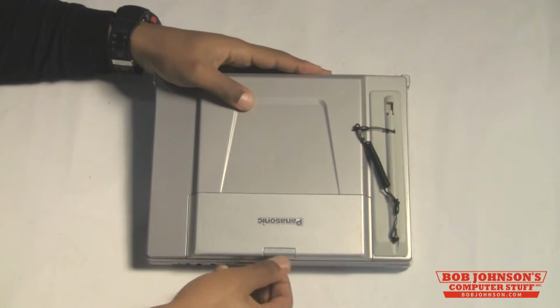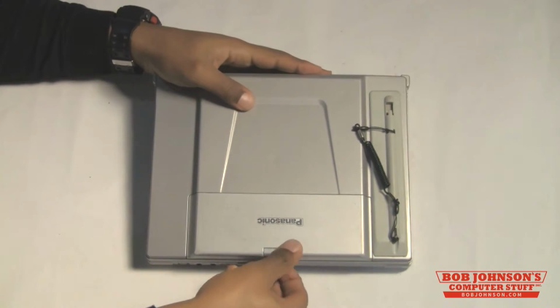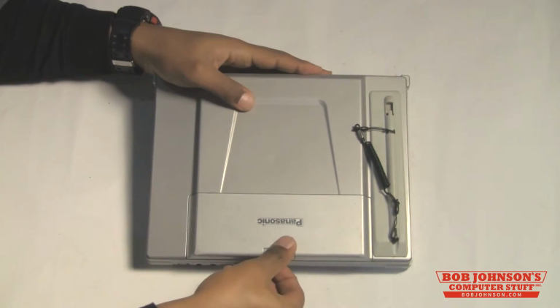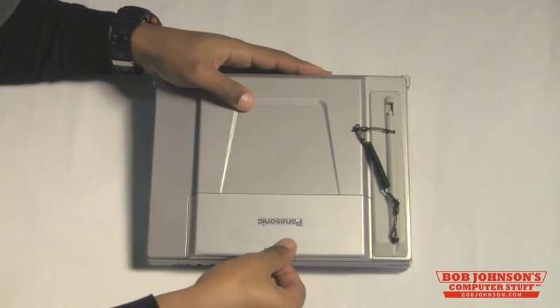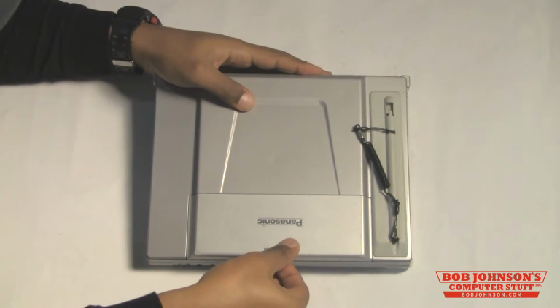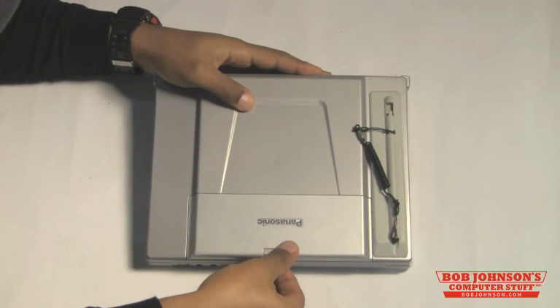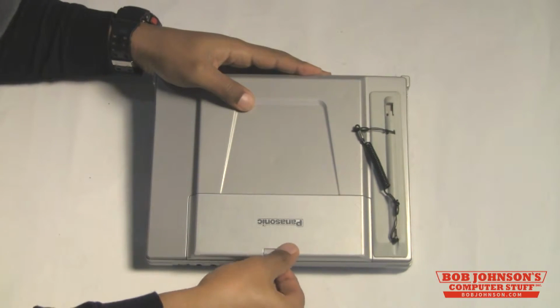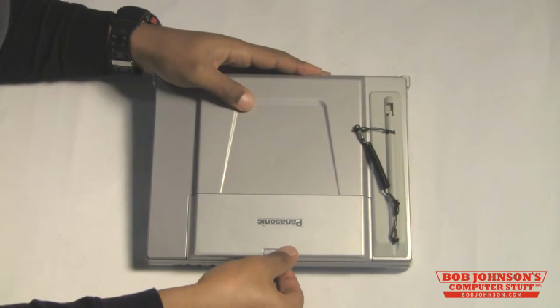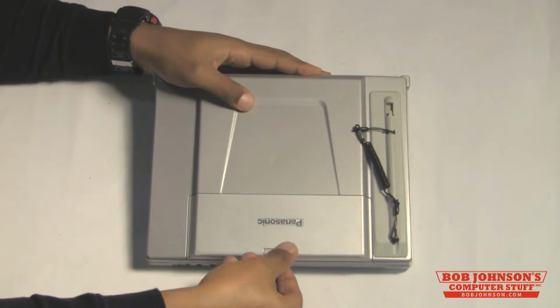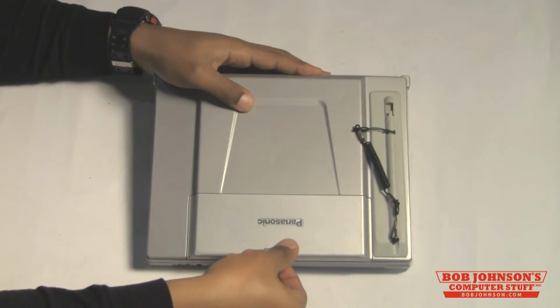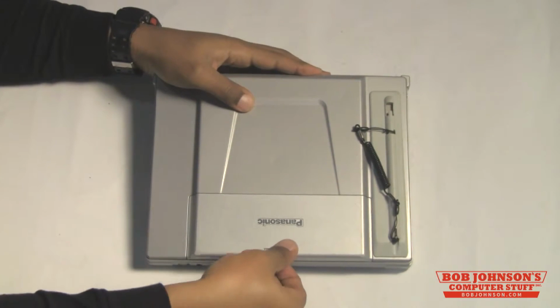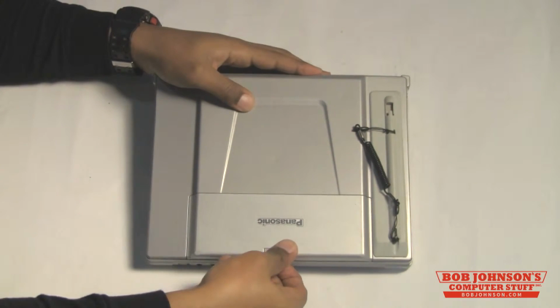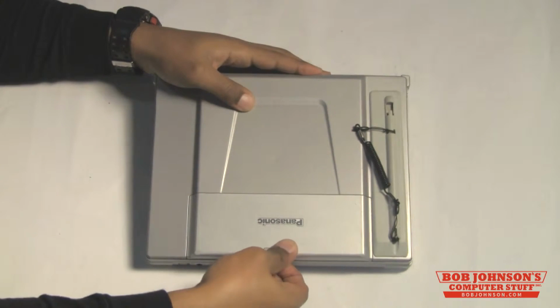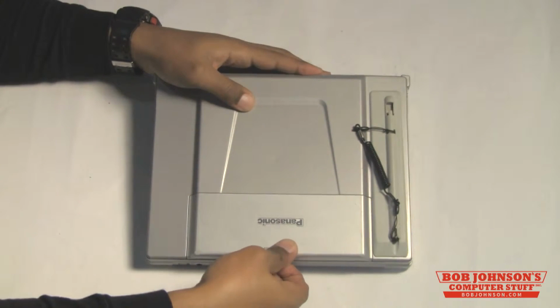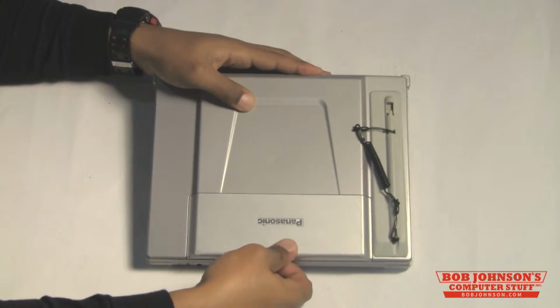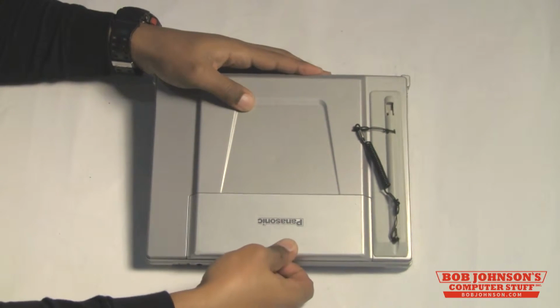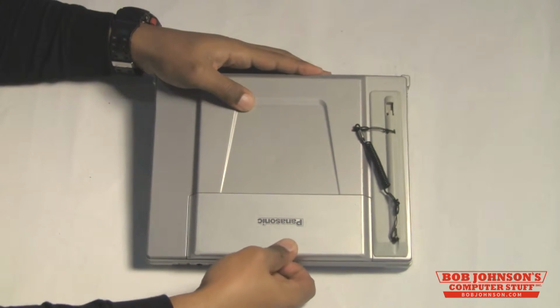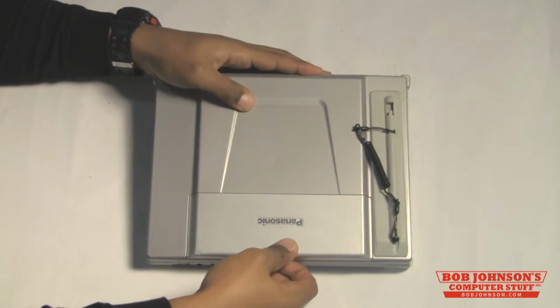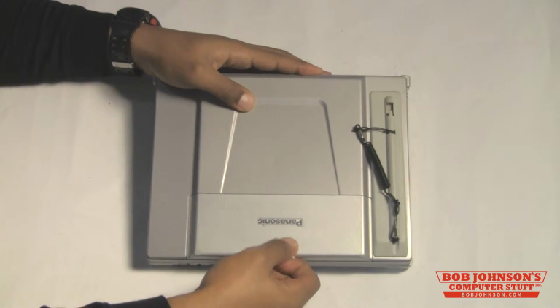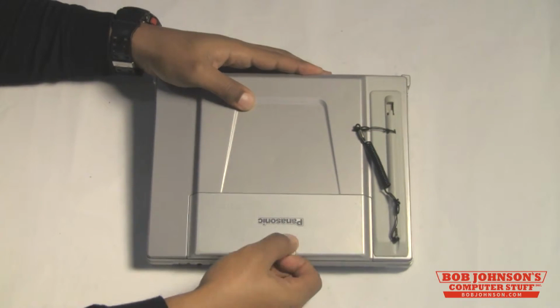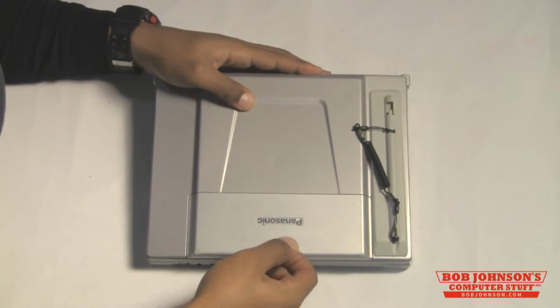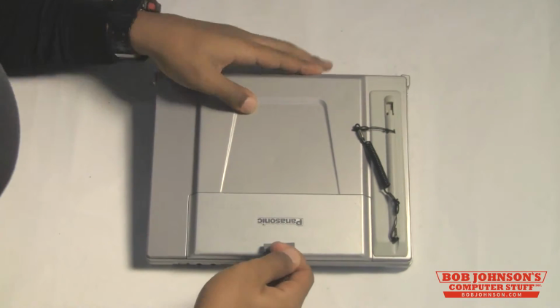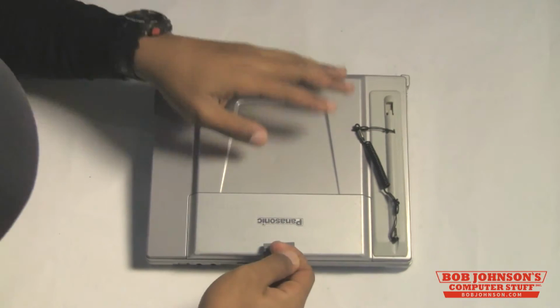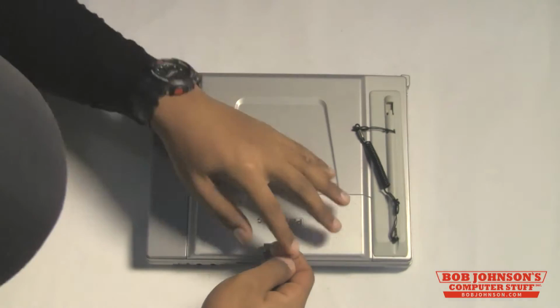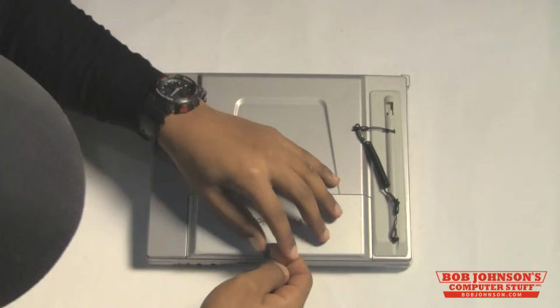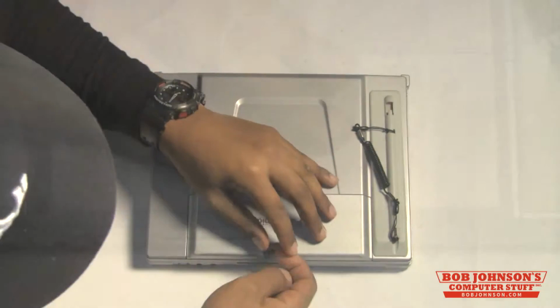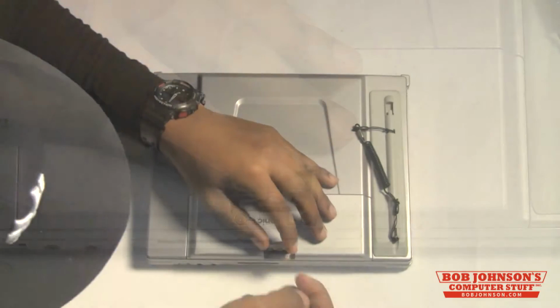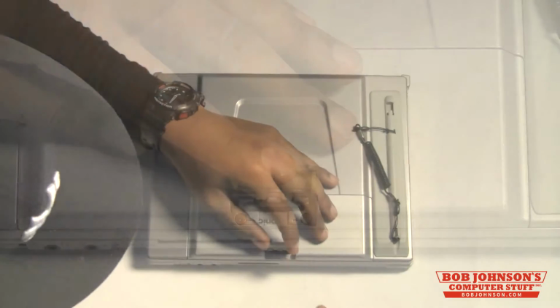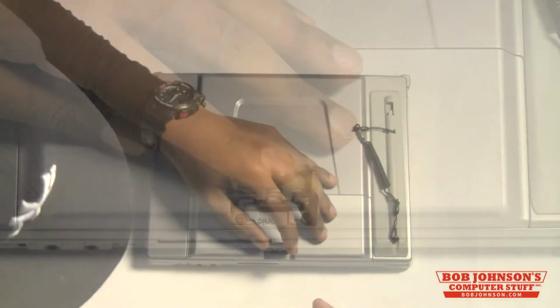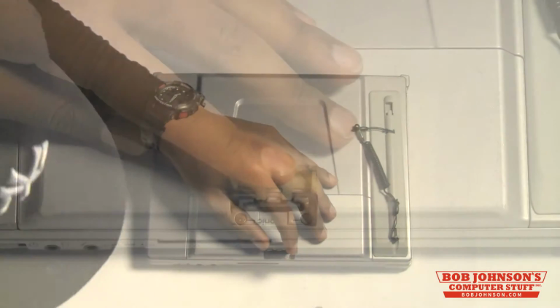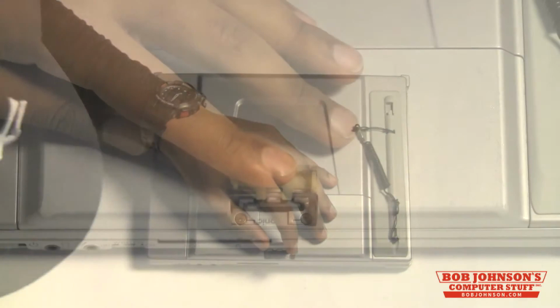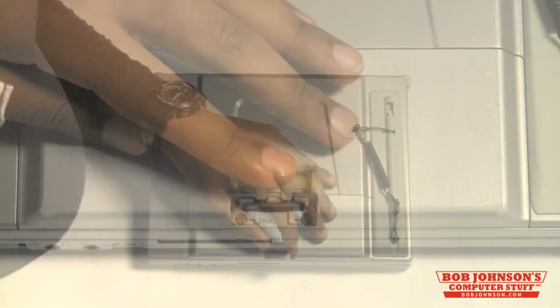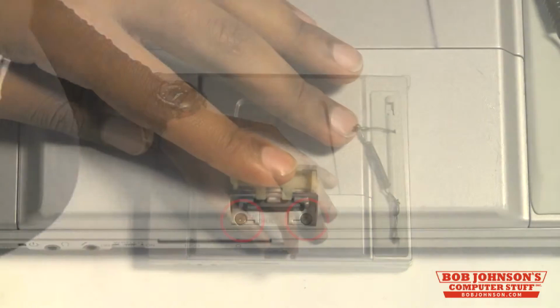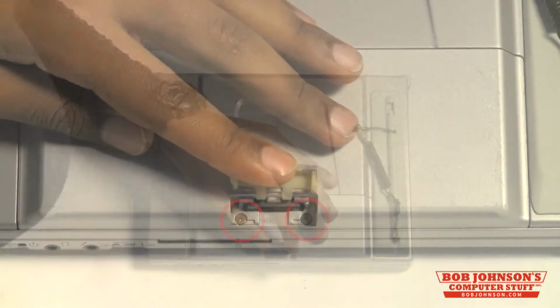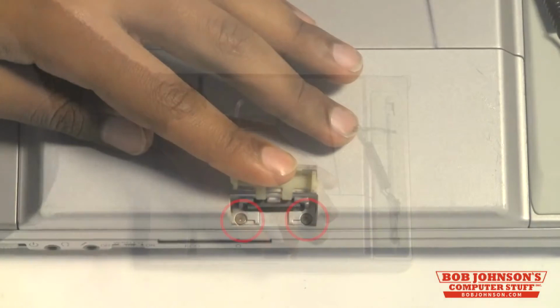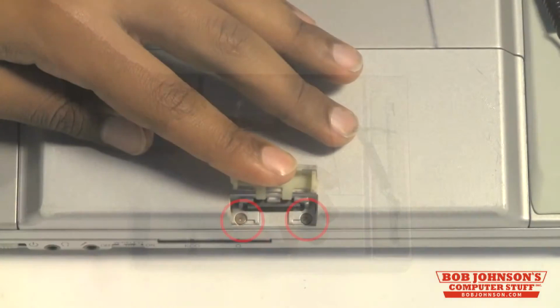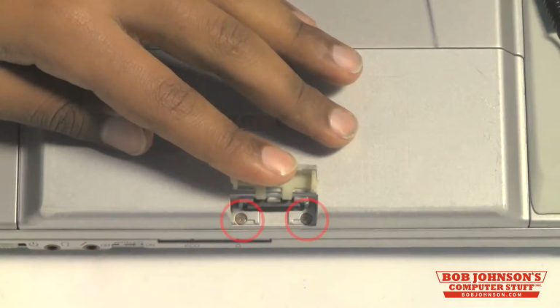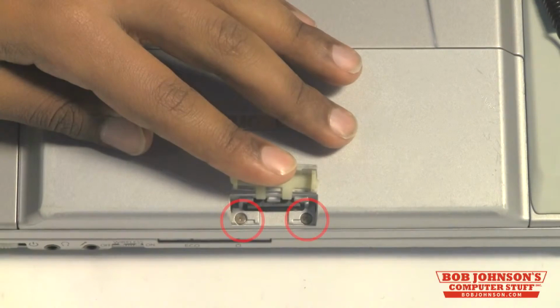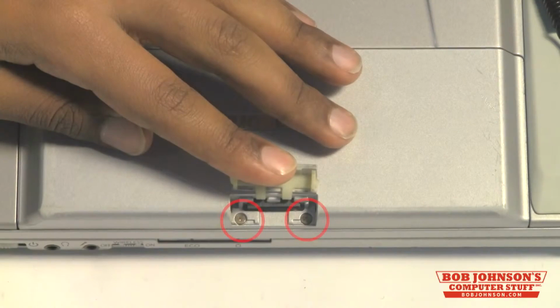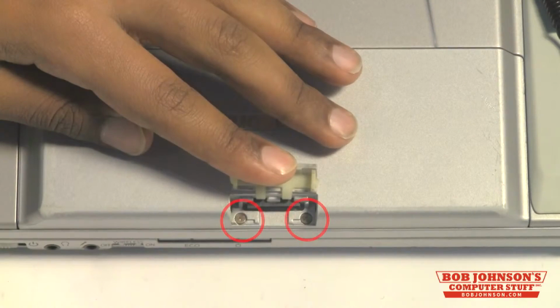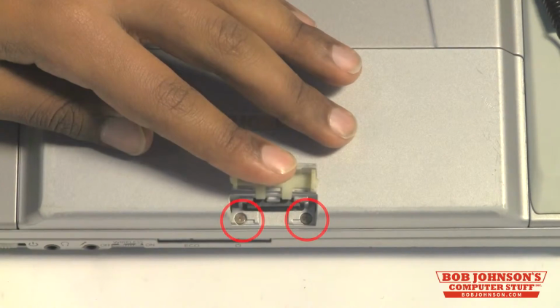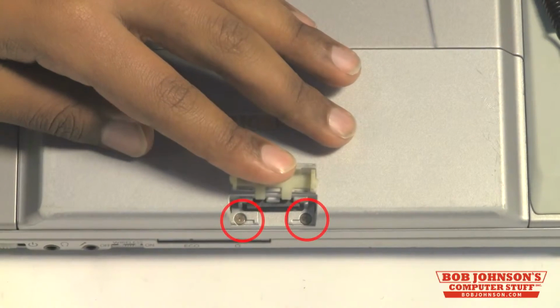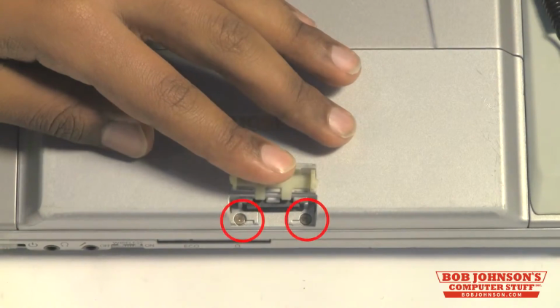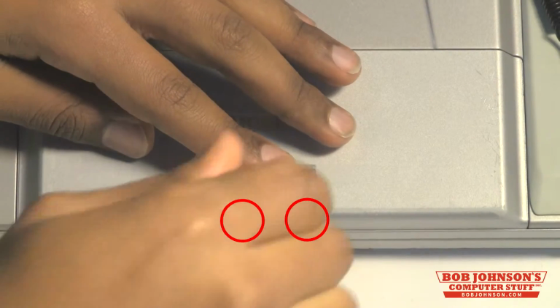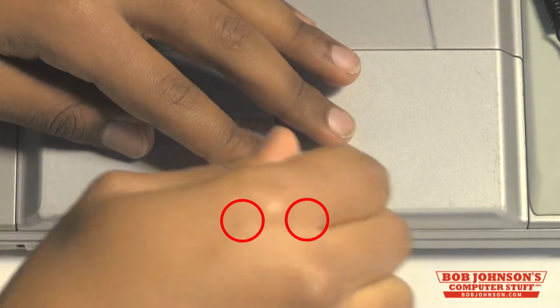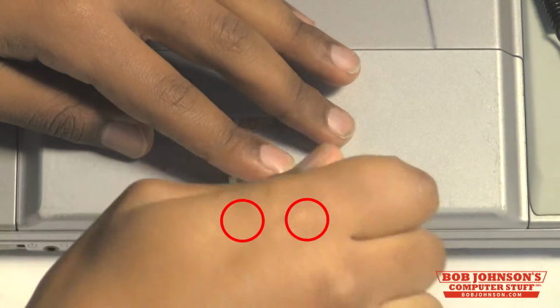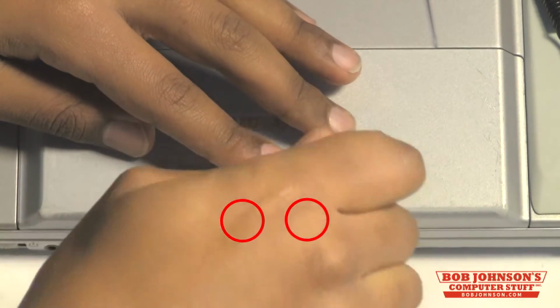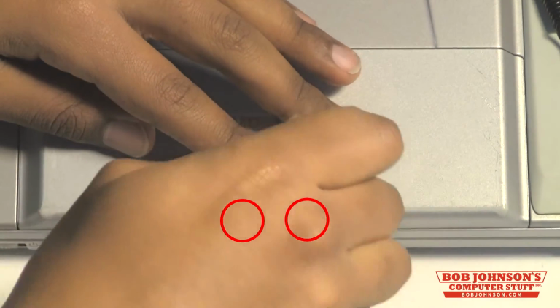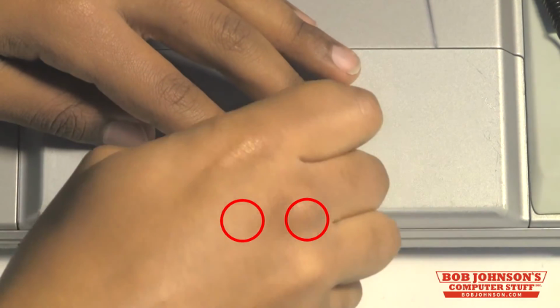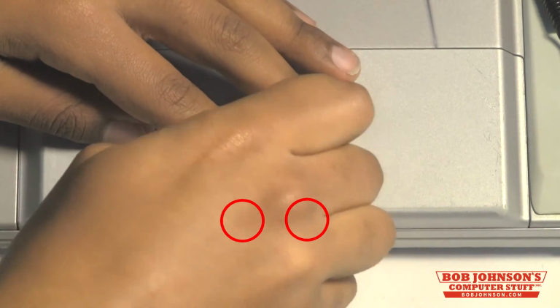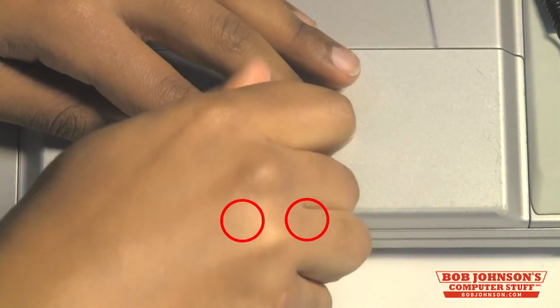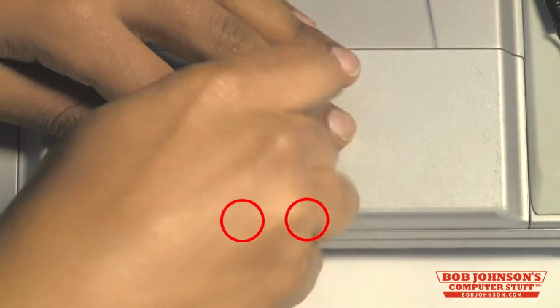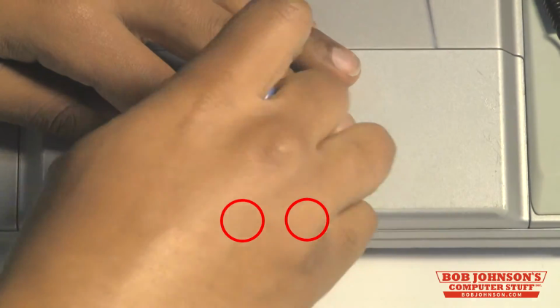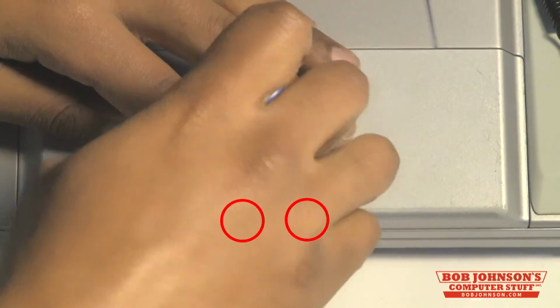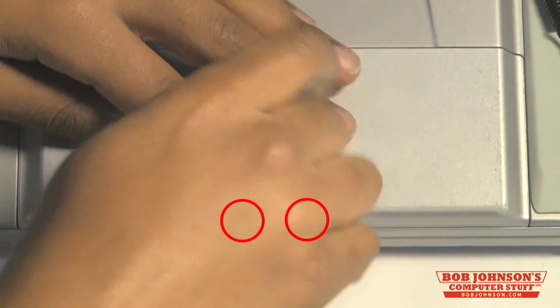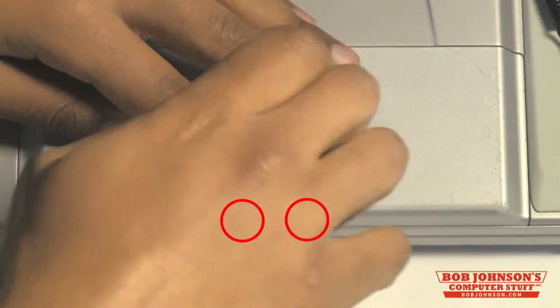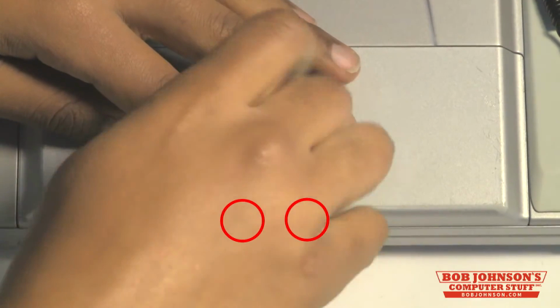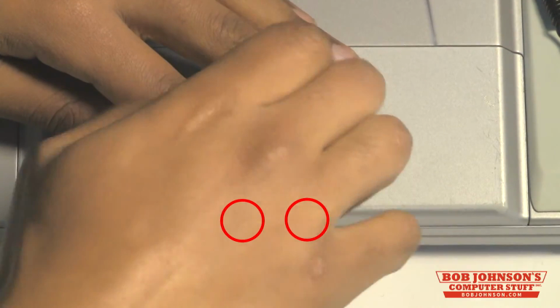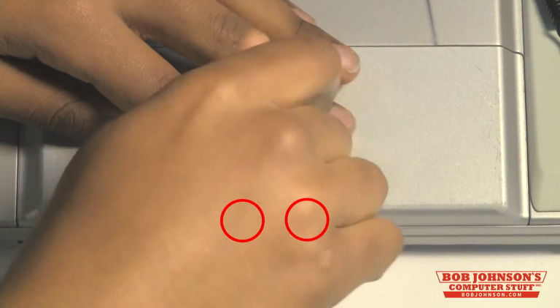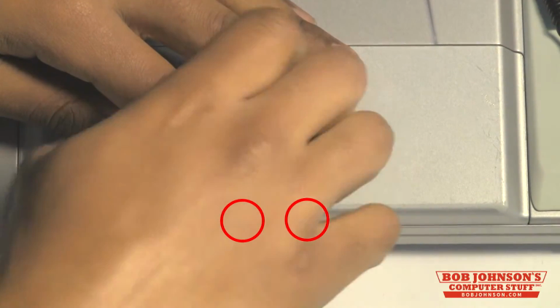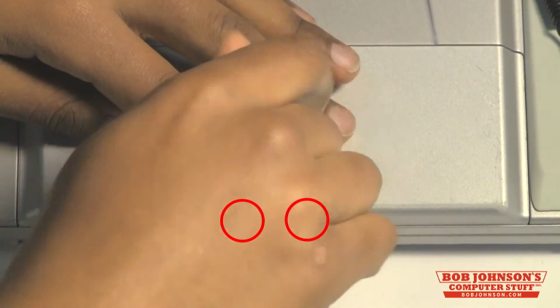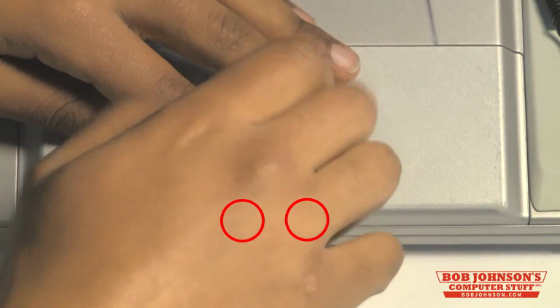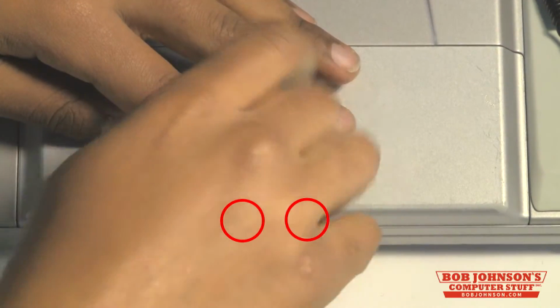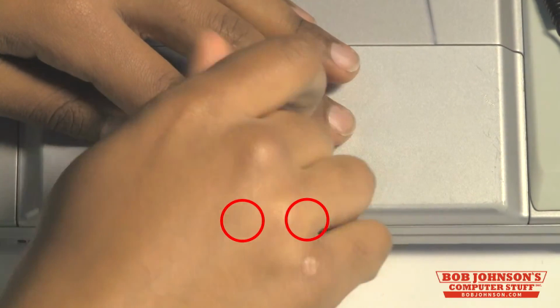Lift the latch just above the LCD and remove the two screws underneath.